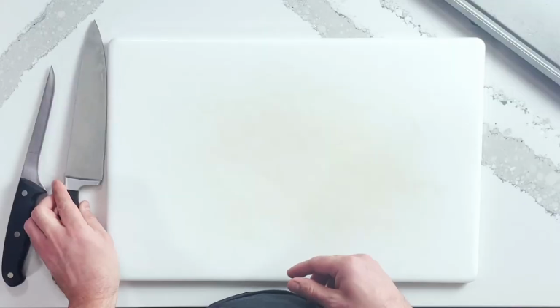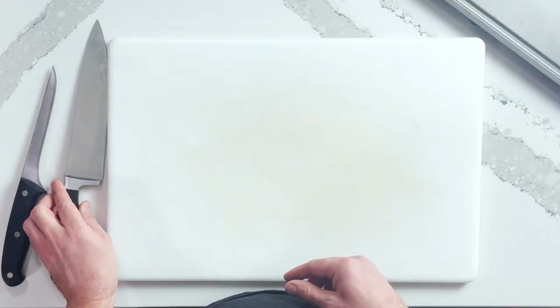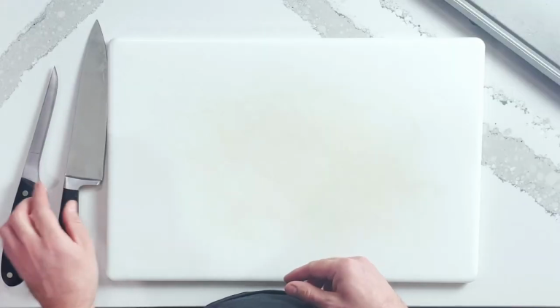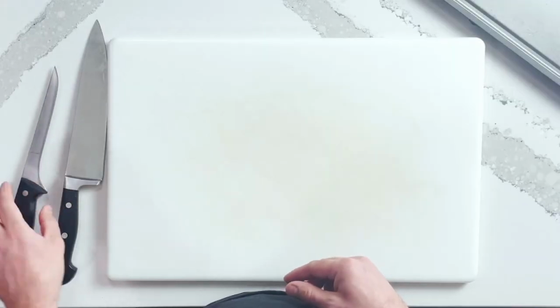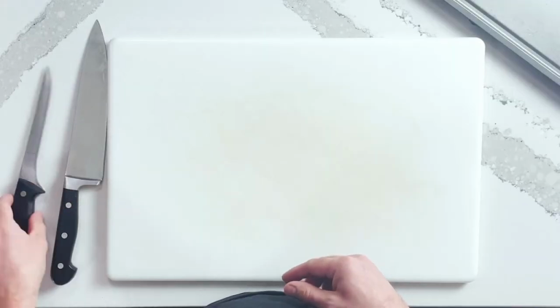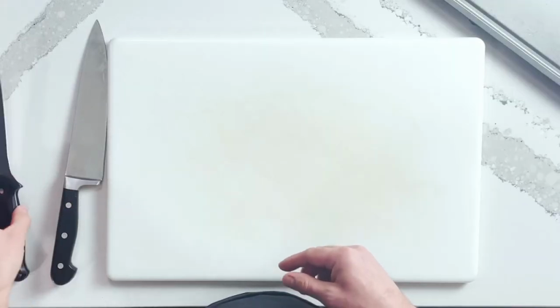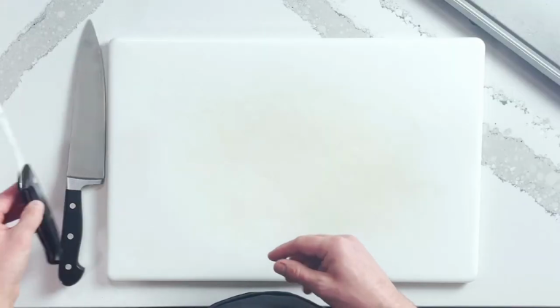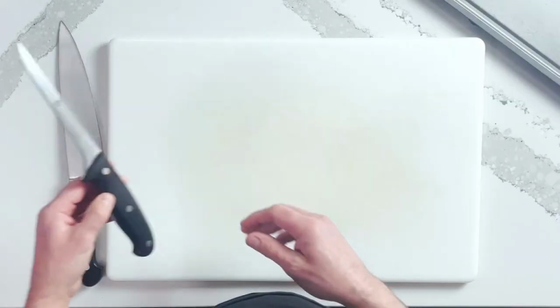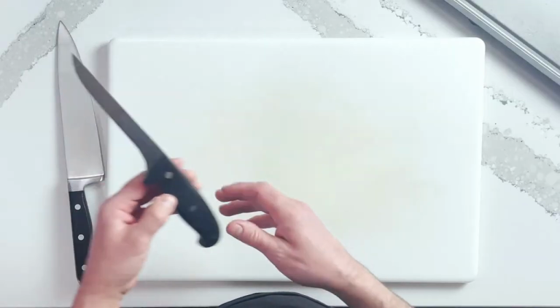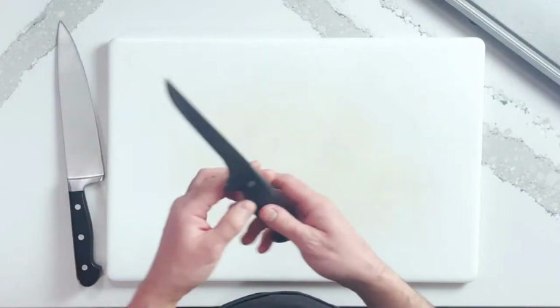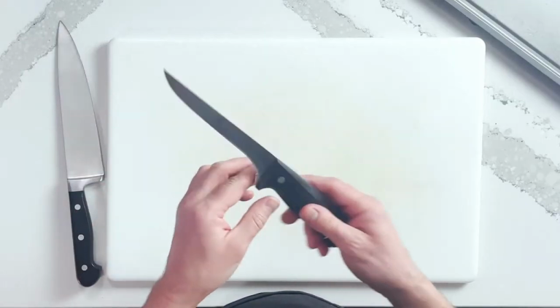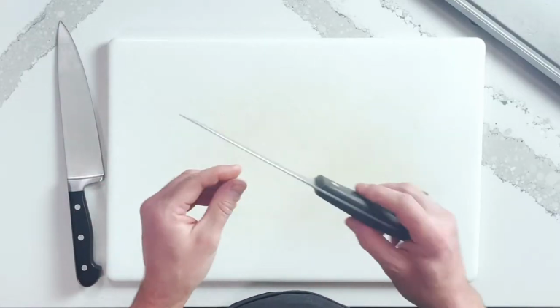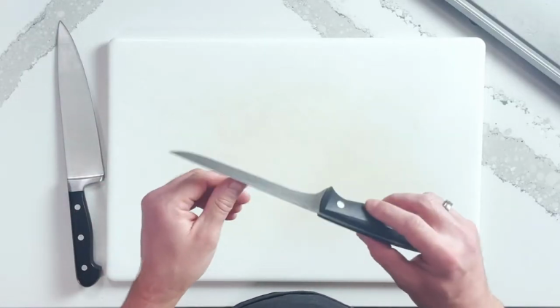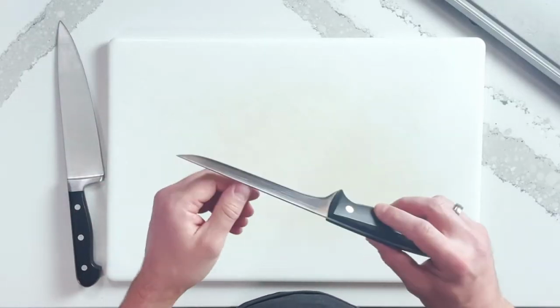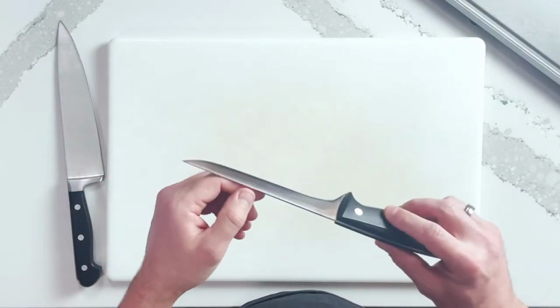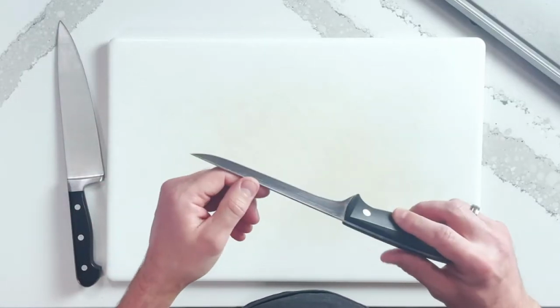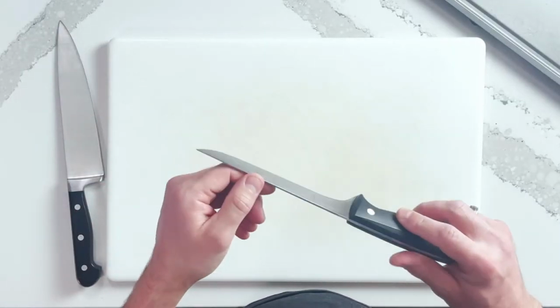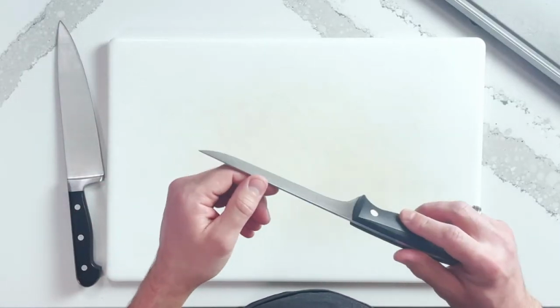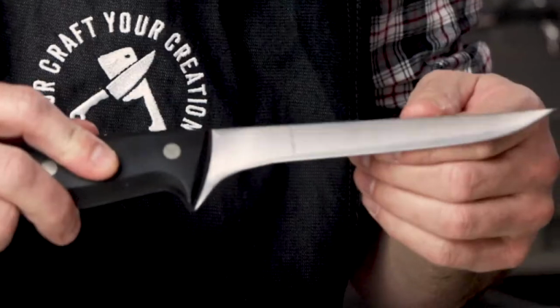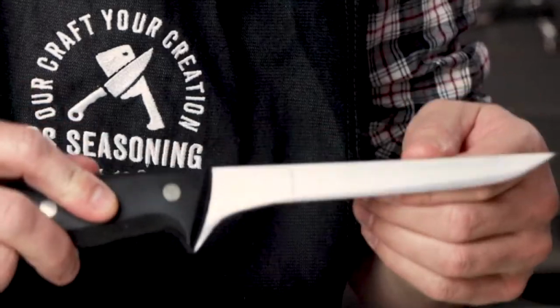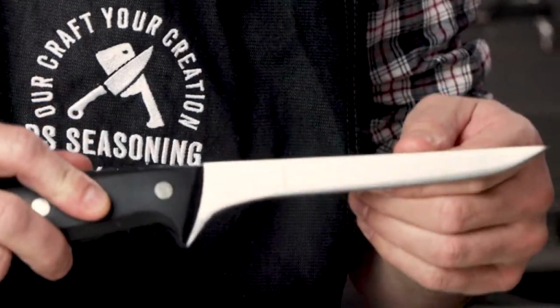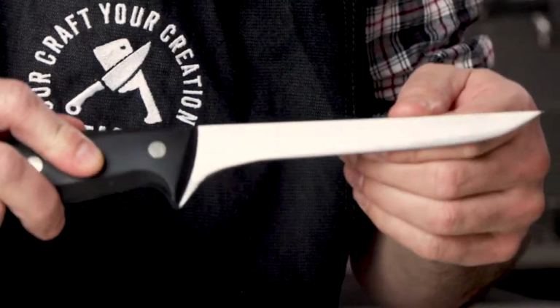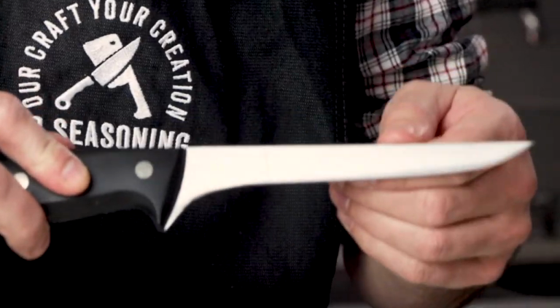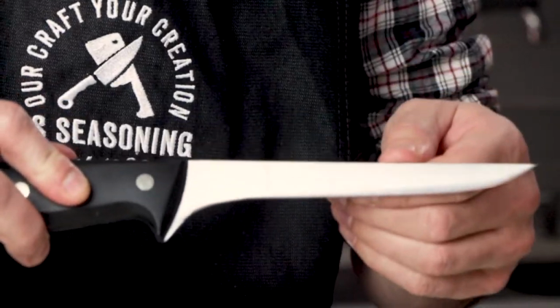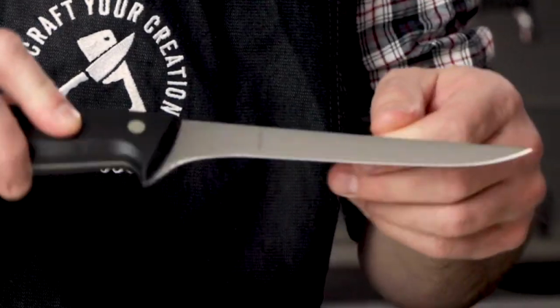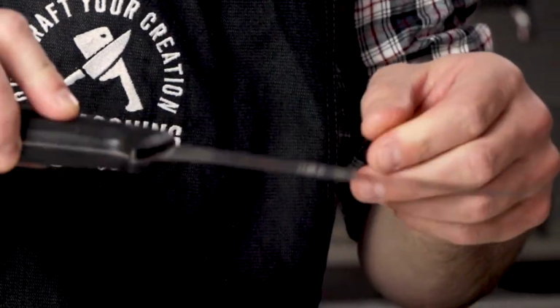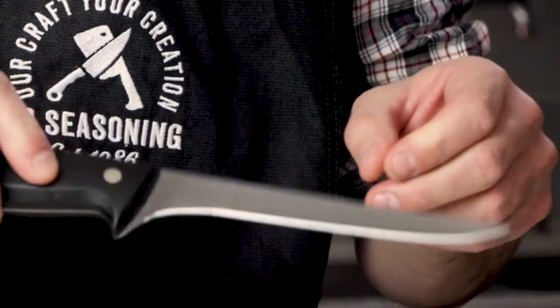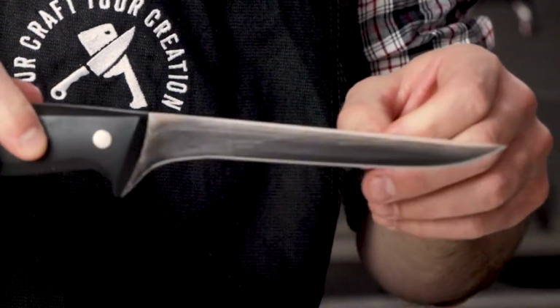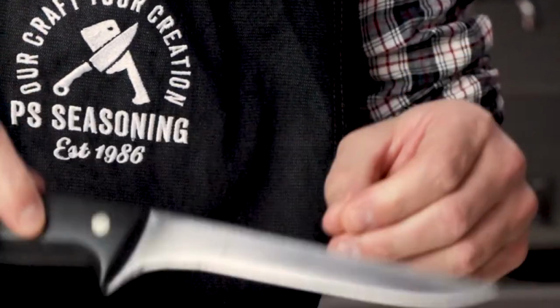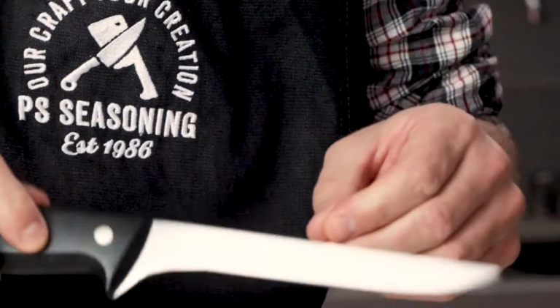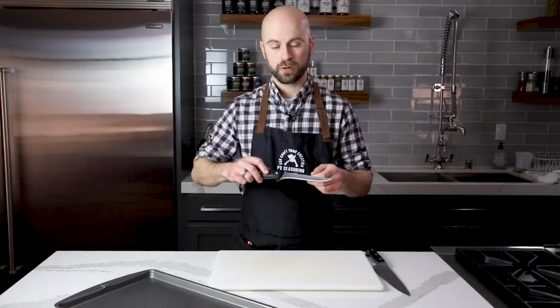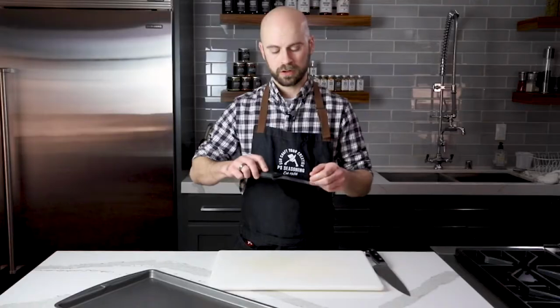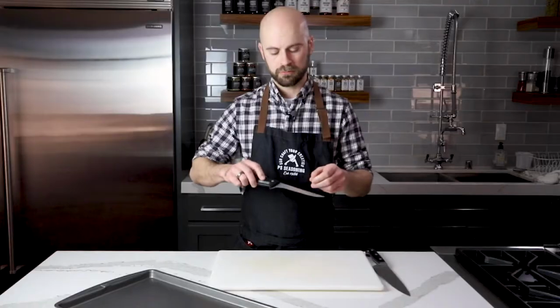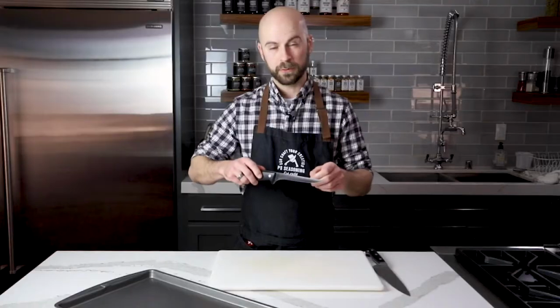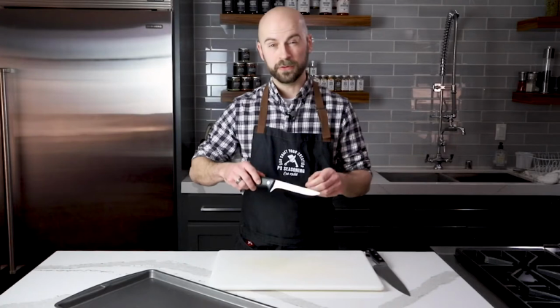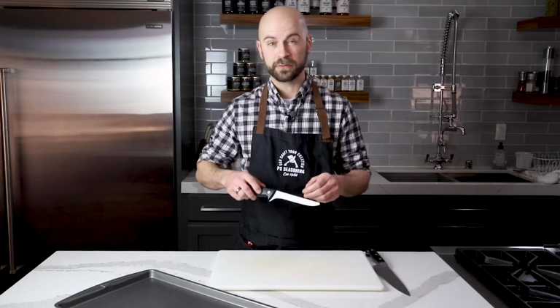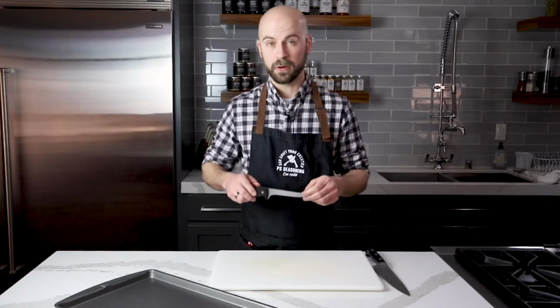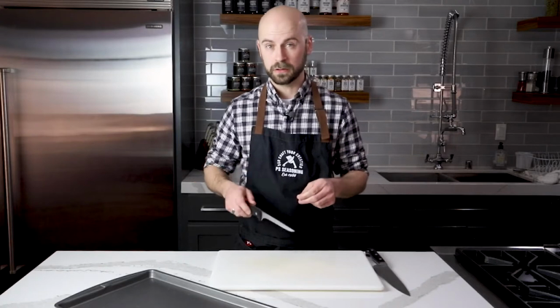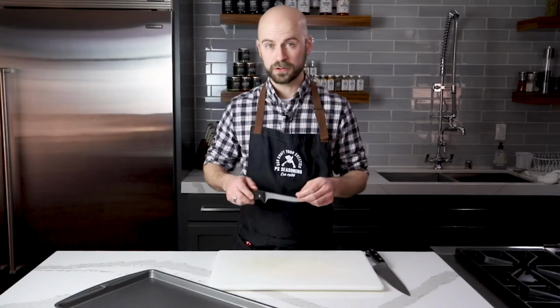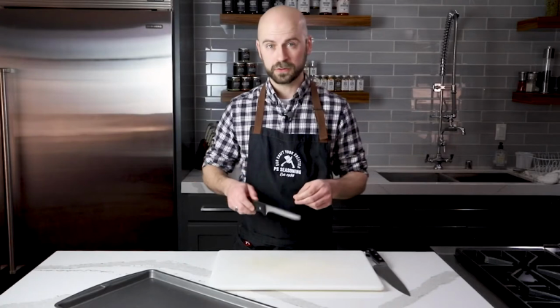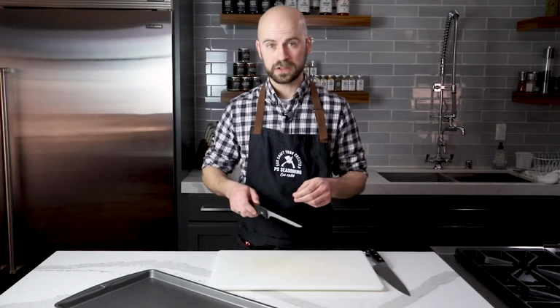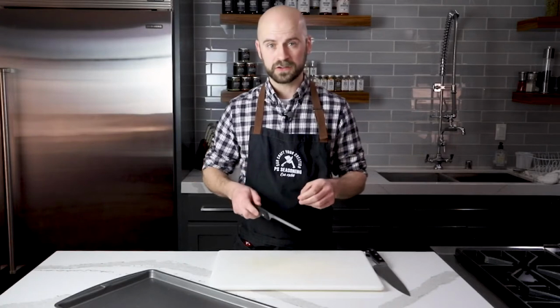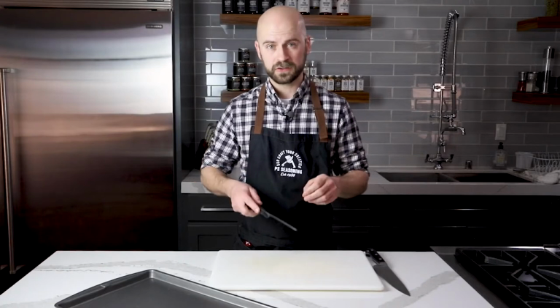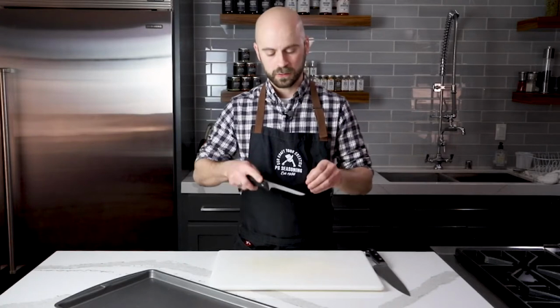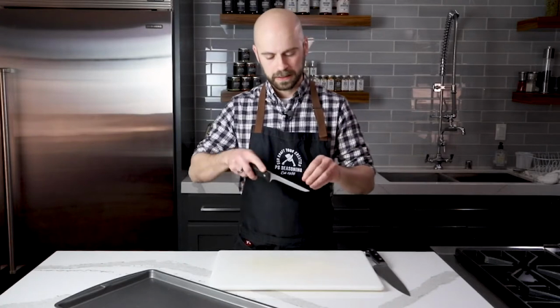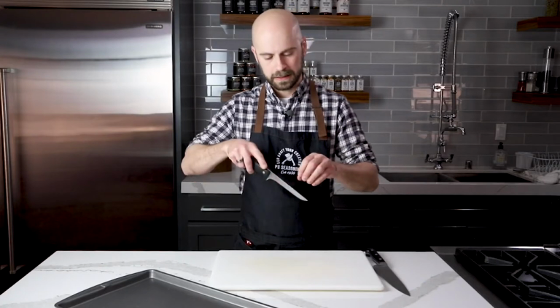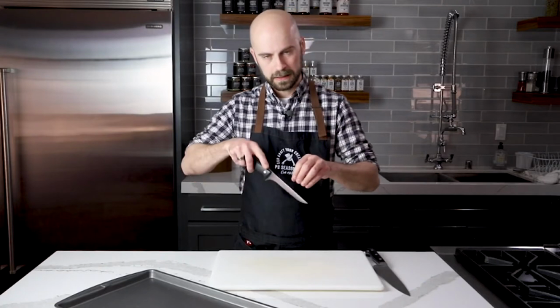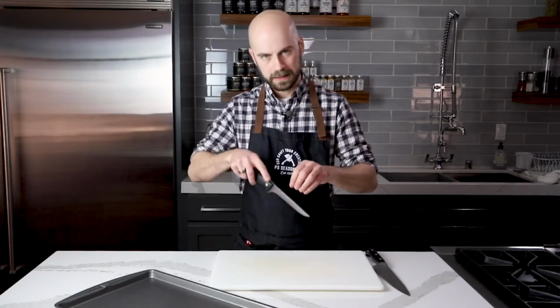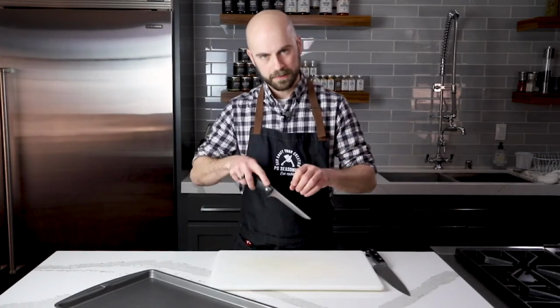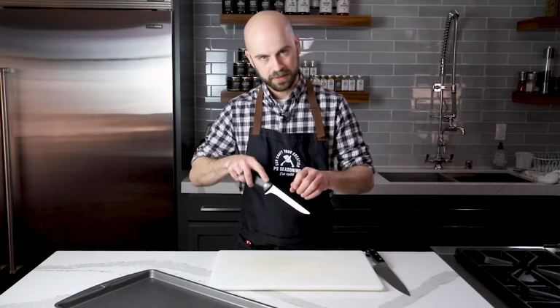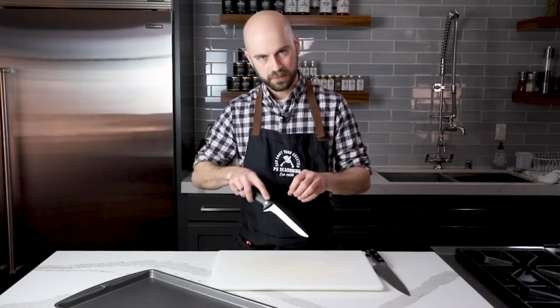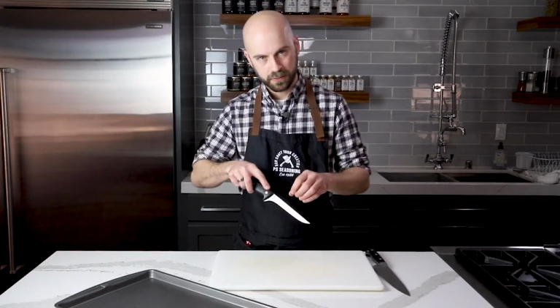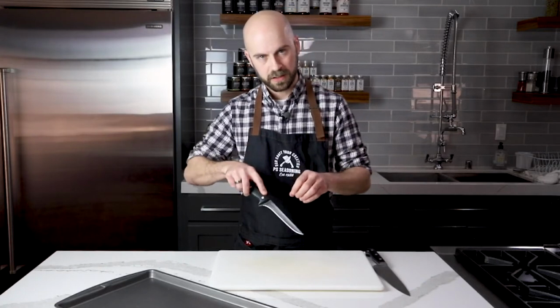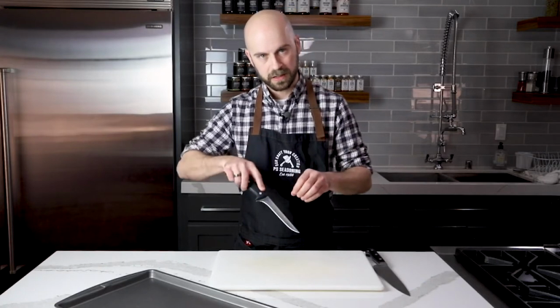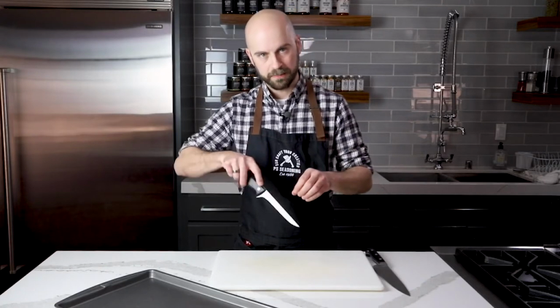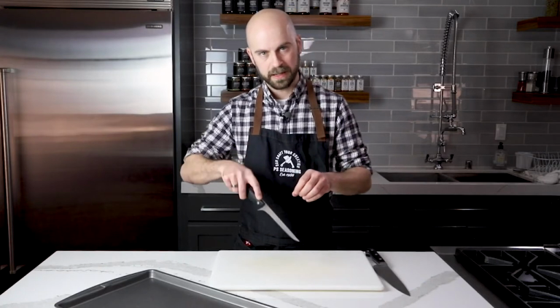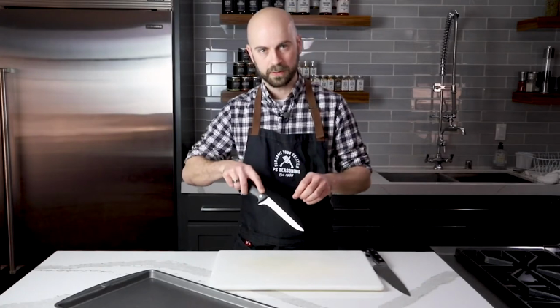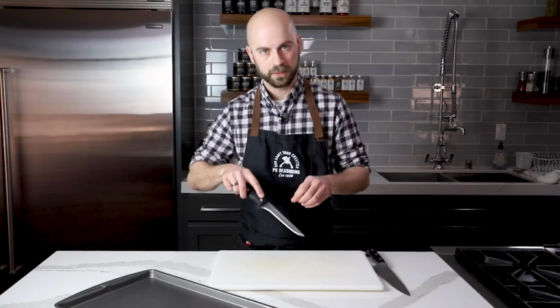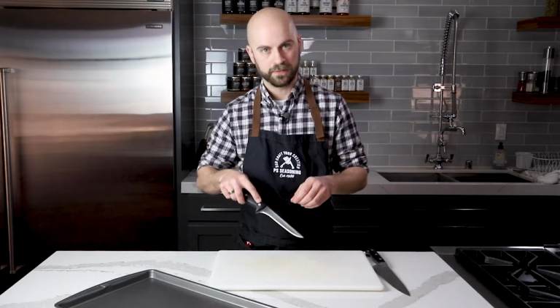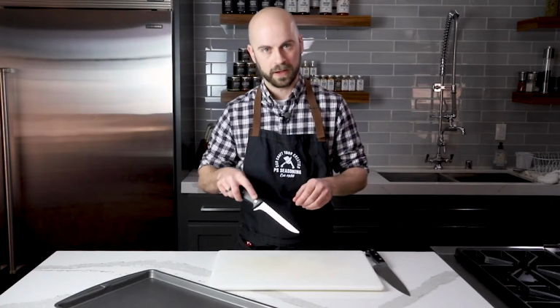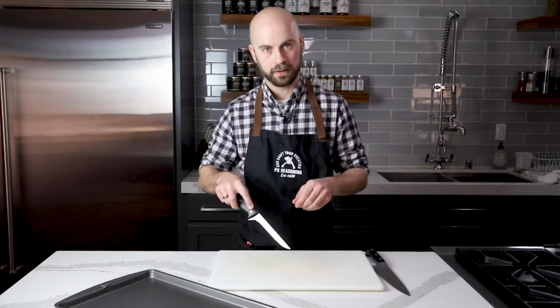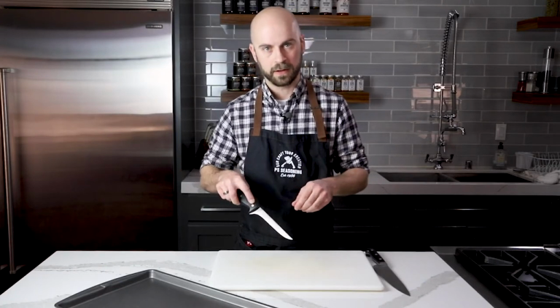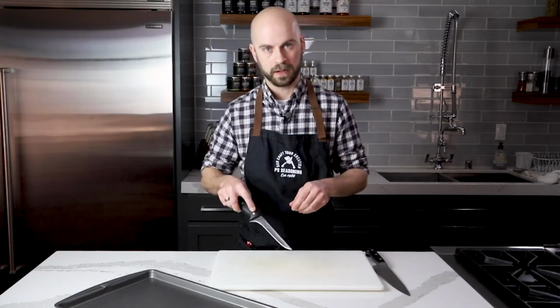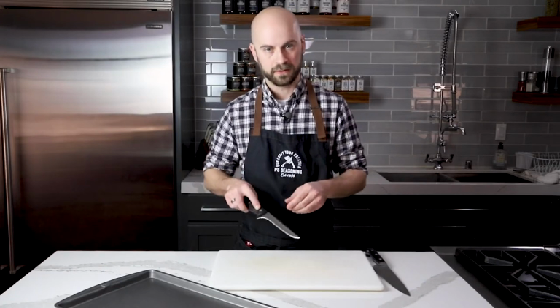We also have our boning knife. This is the knife I'm going to use to work around the smaller joints, so I can get in between and make those finer cuts.